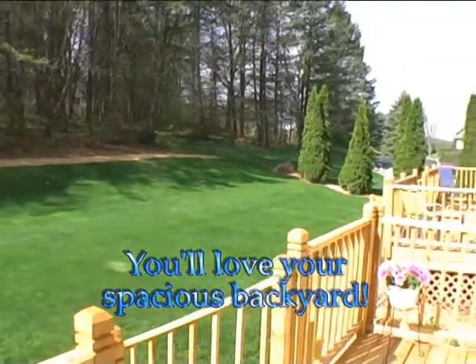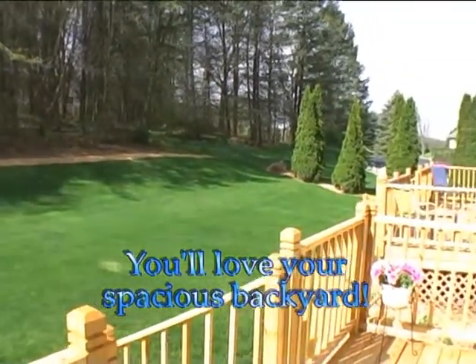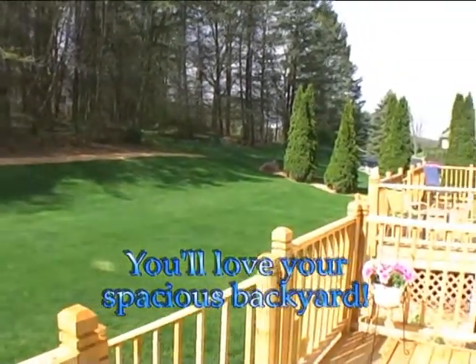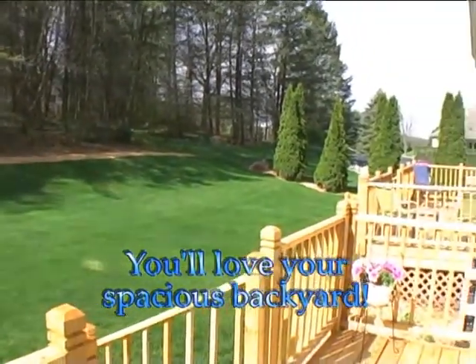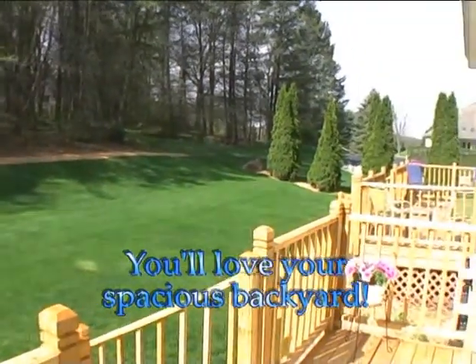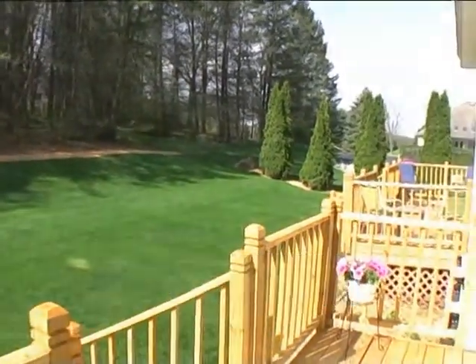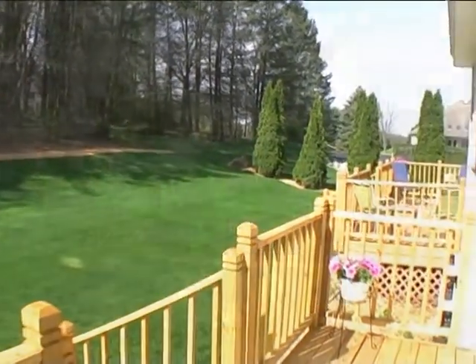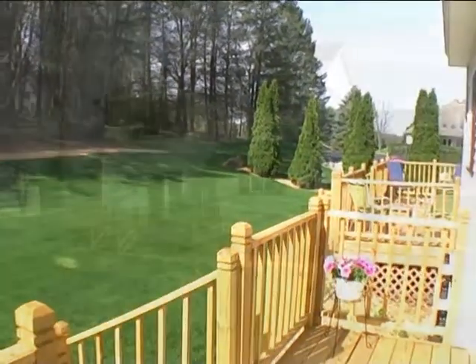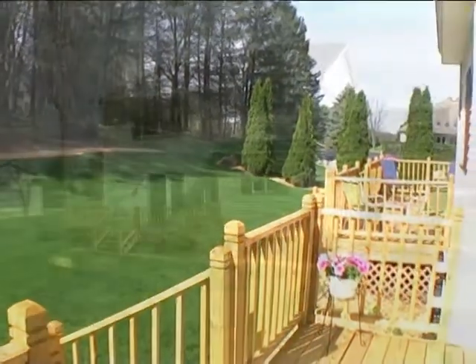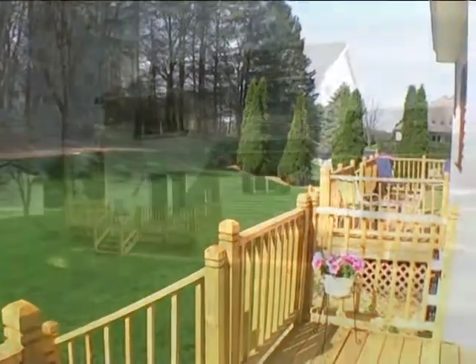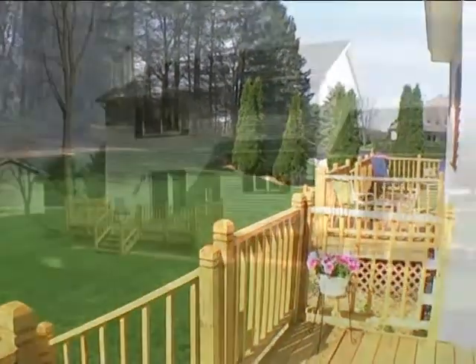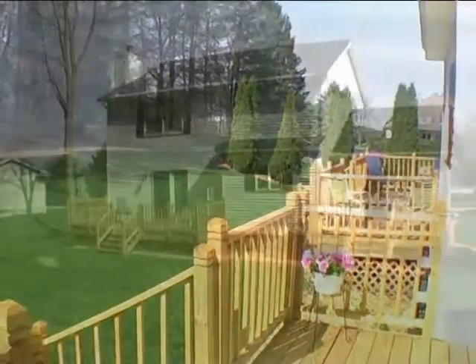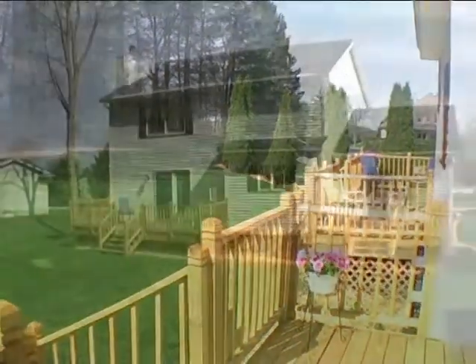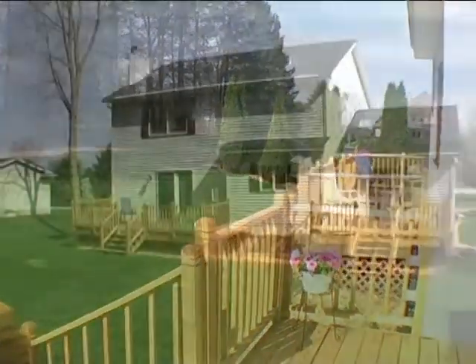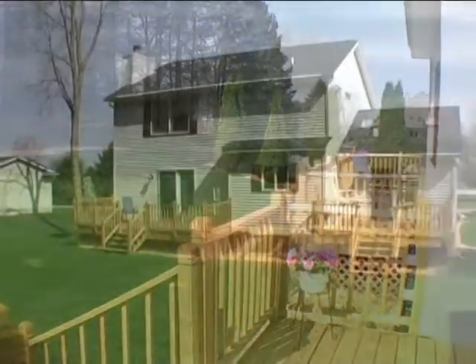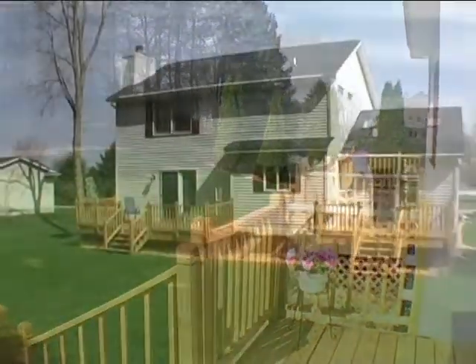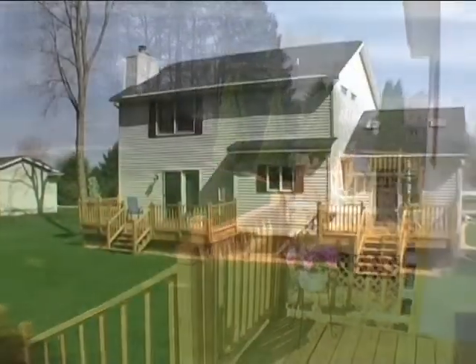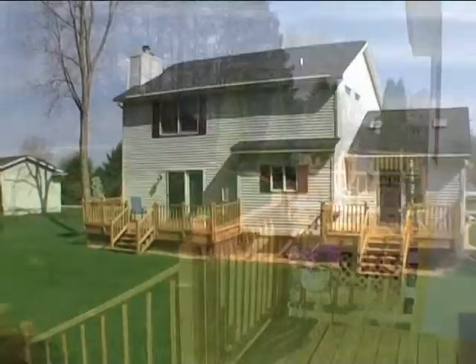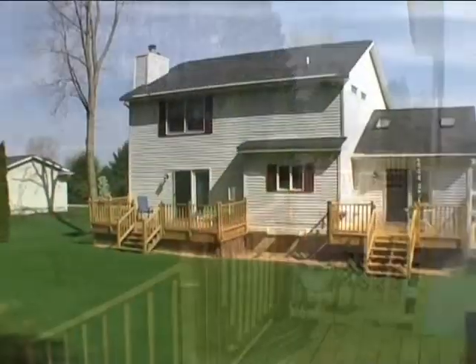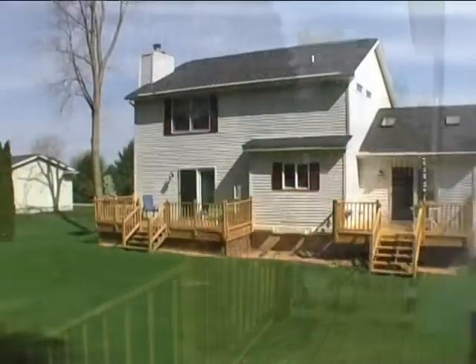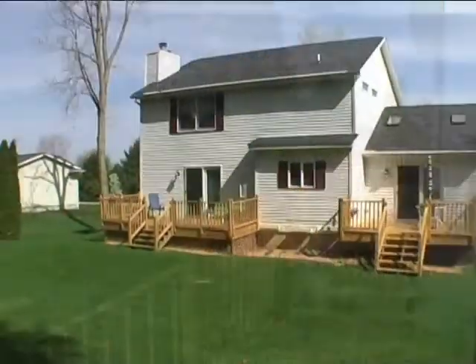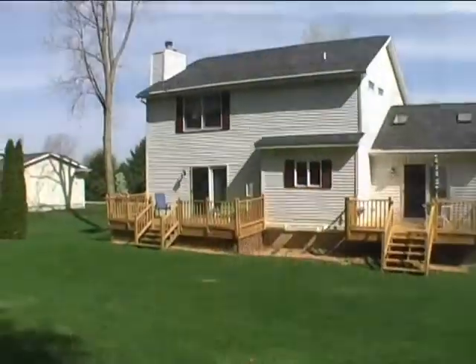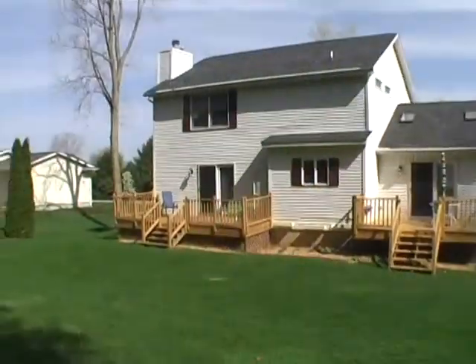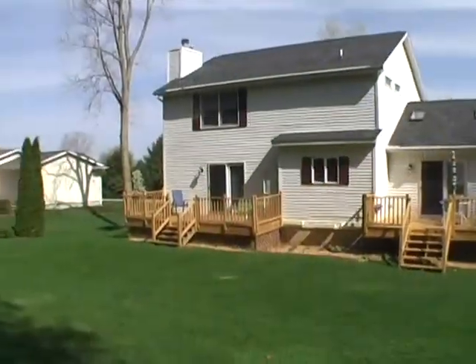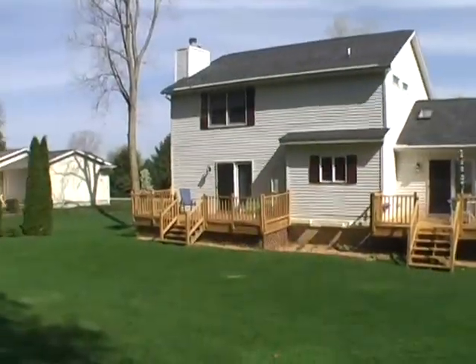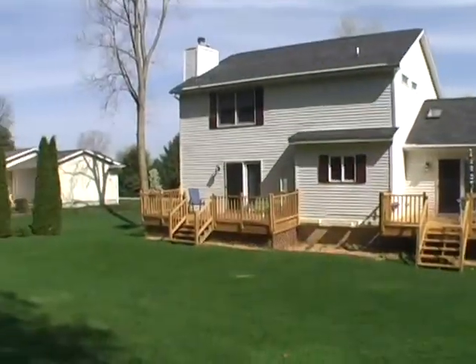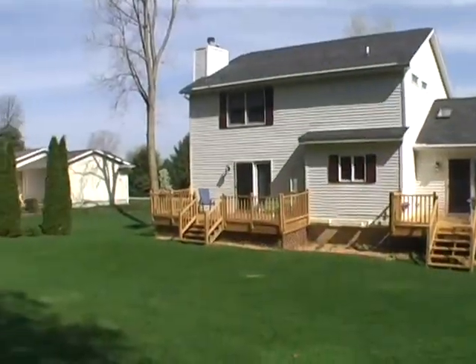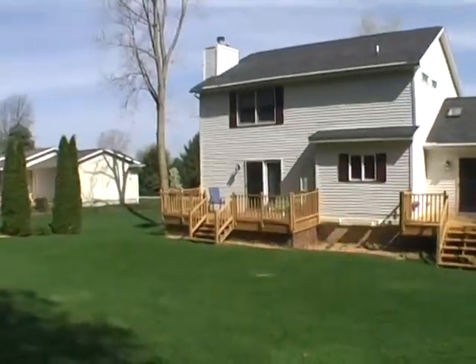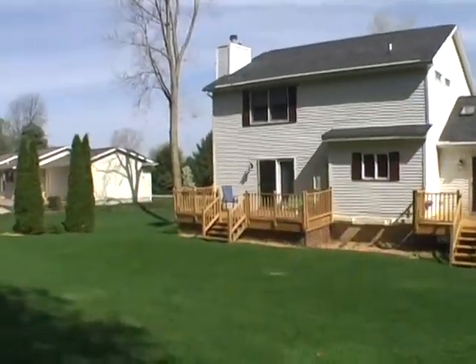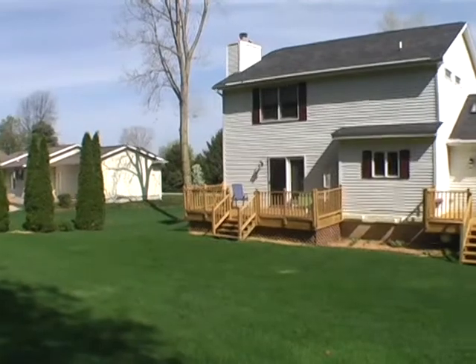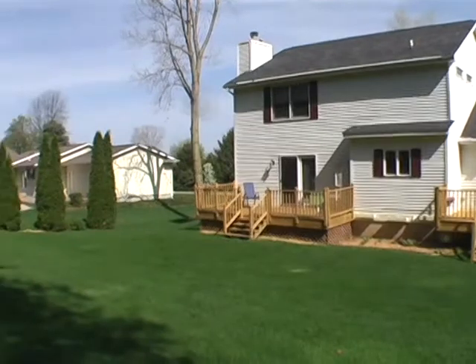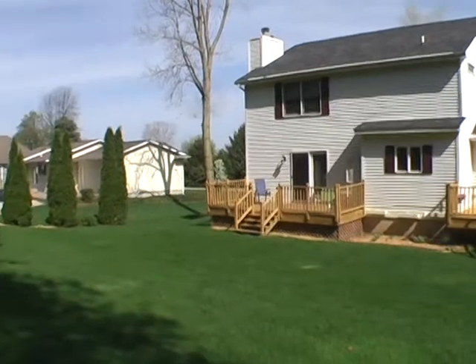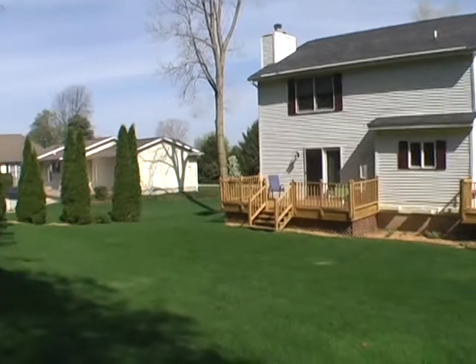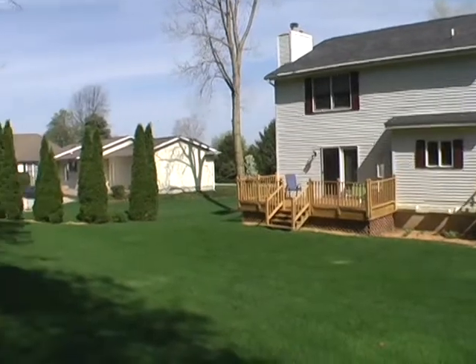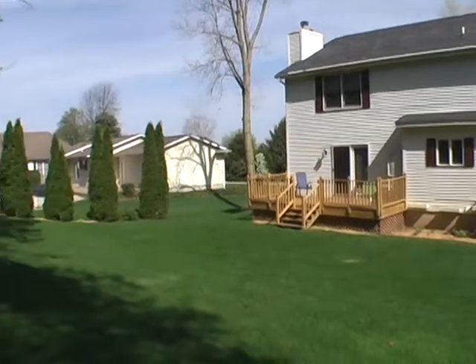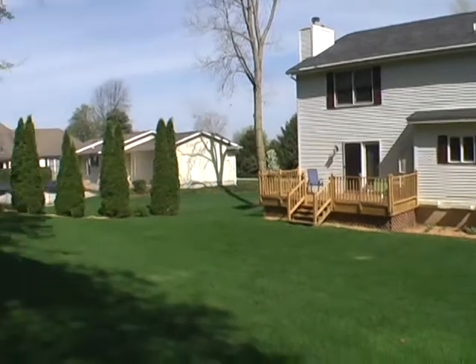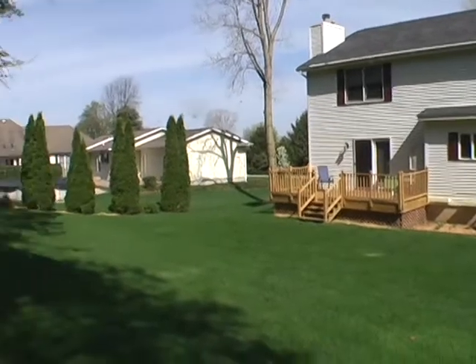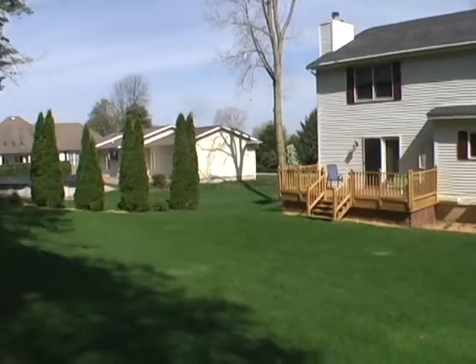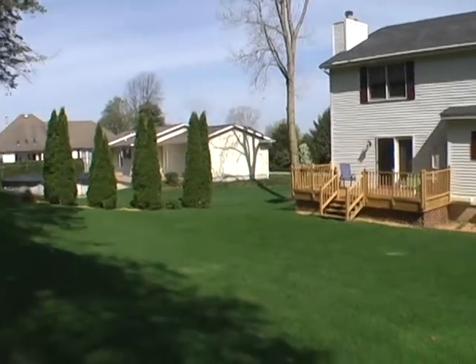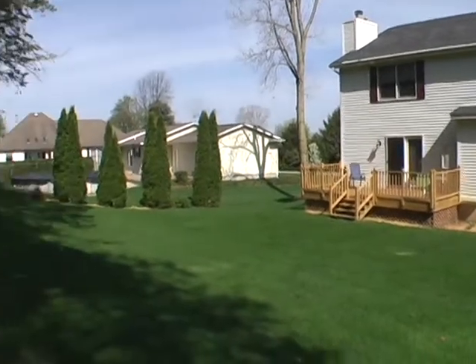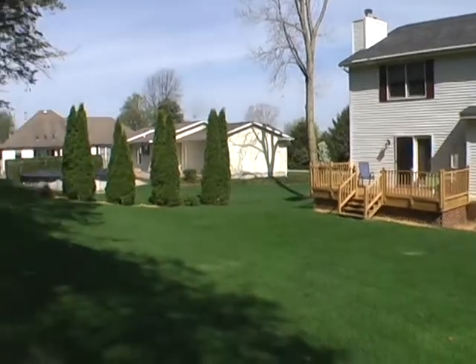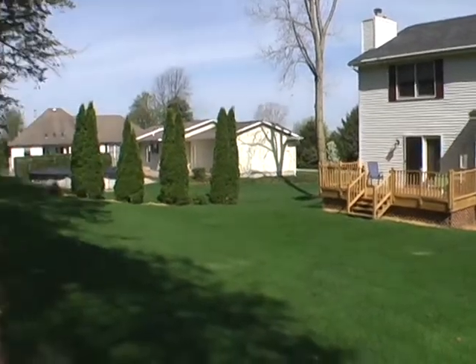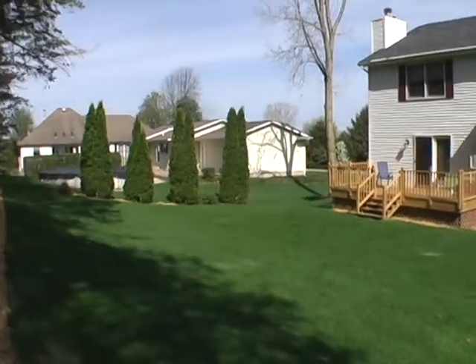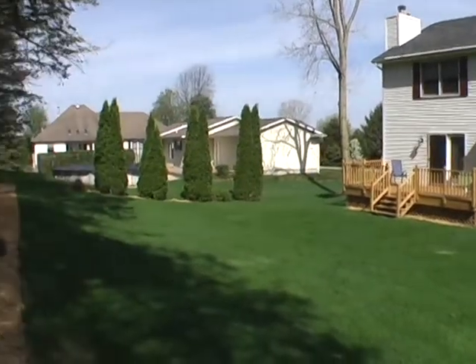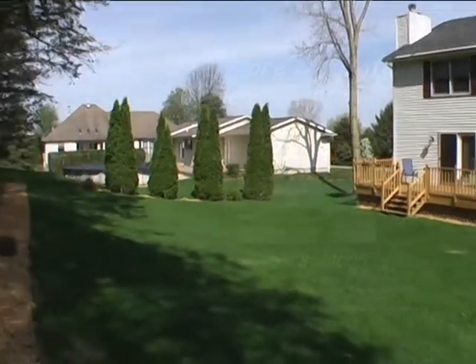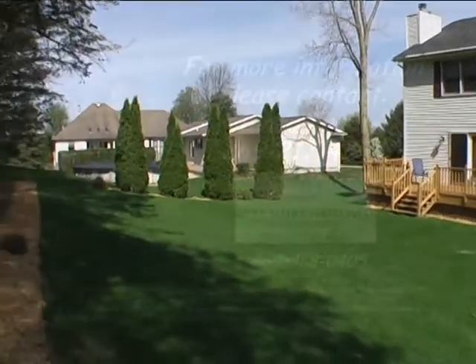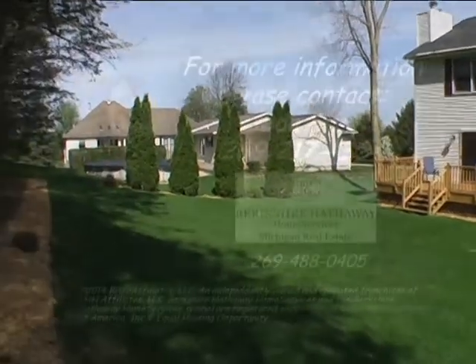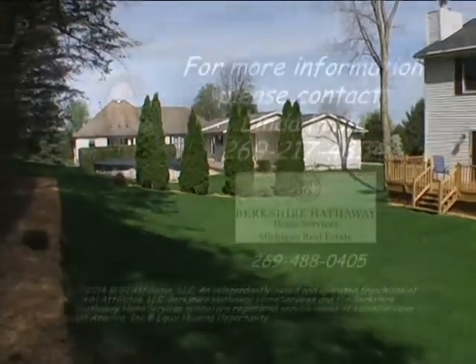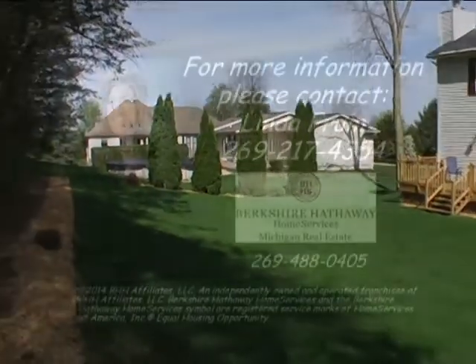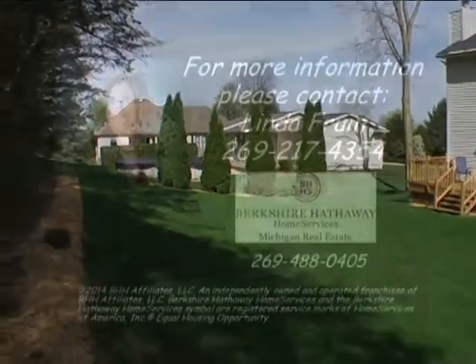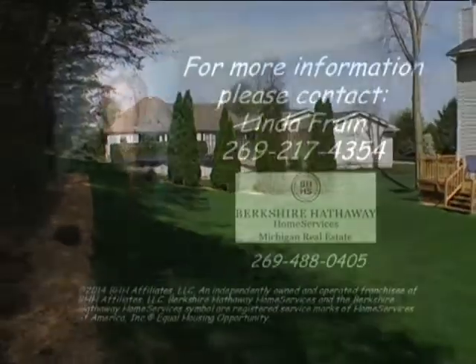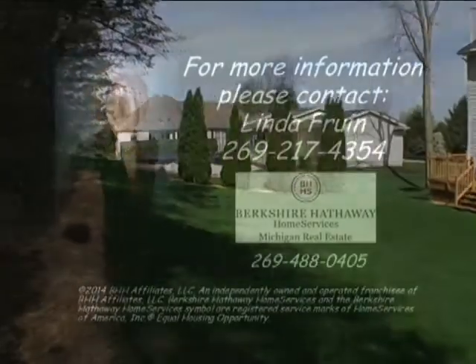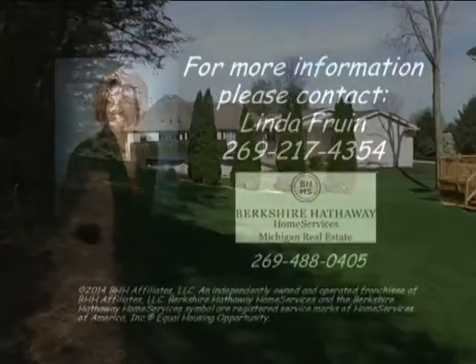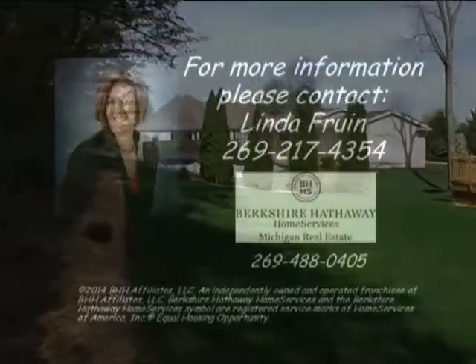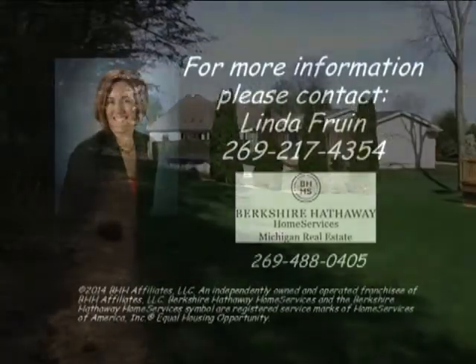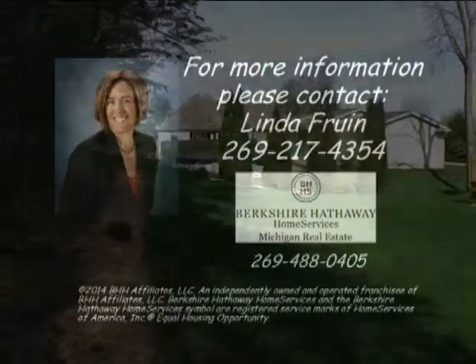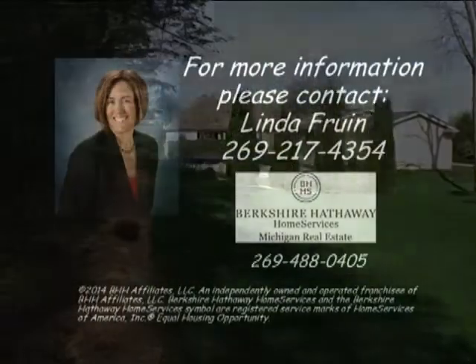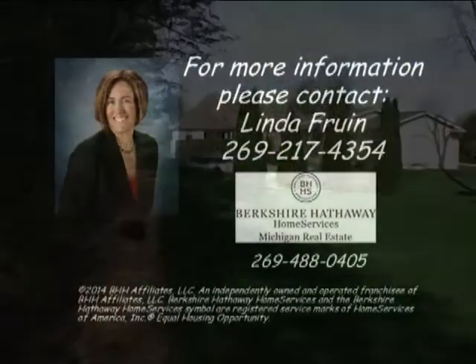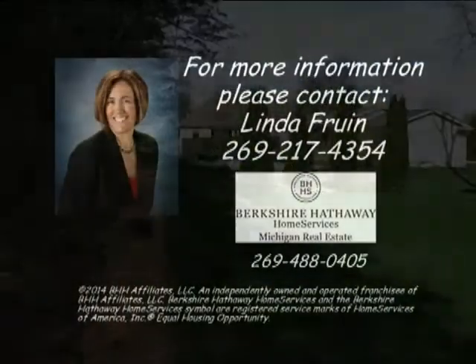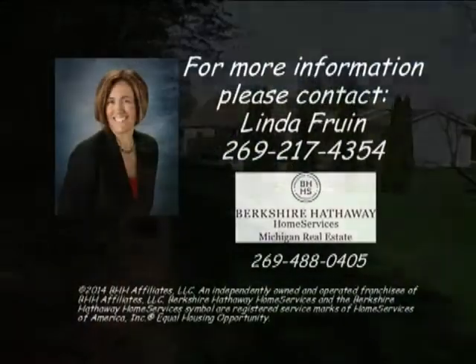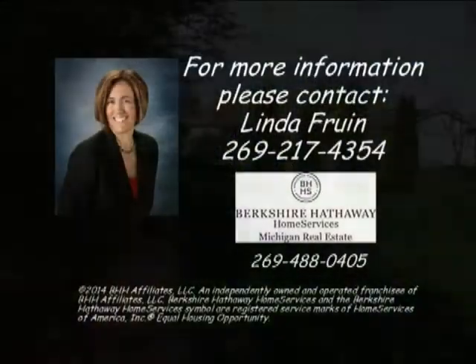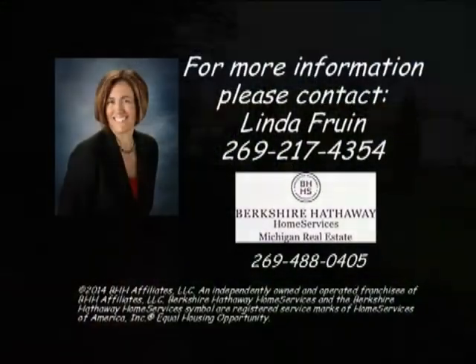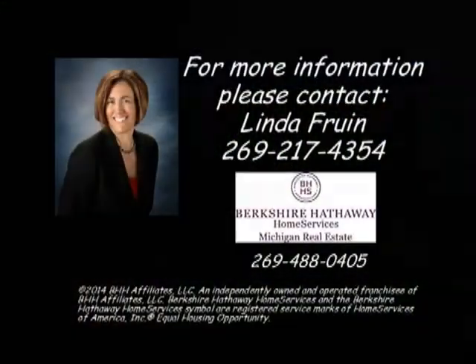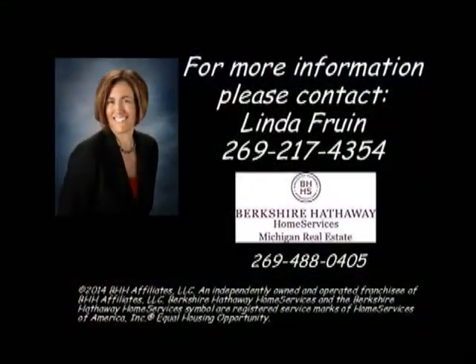For more information, contact Linda Fruin of Berkshire Hathaway Home Services, Michigan Real Estate.